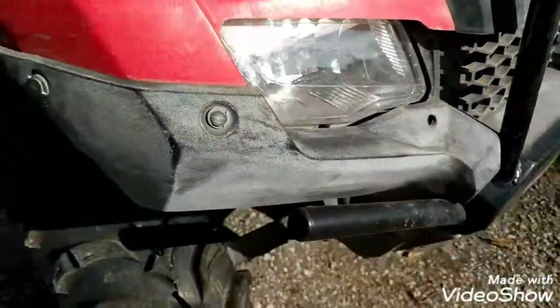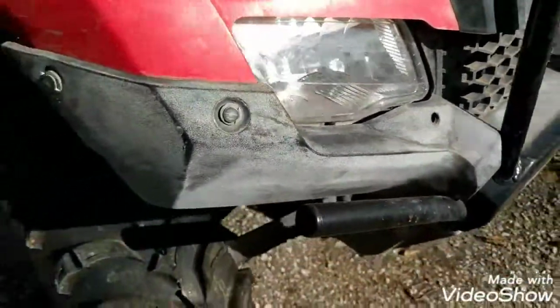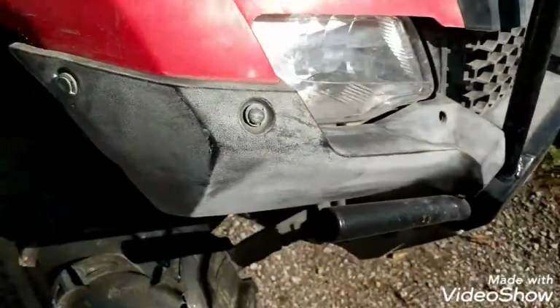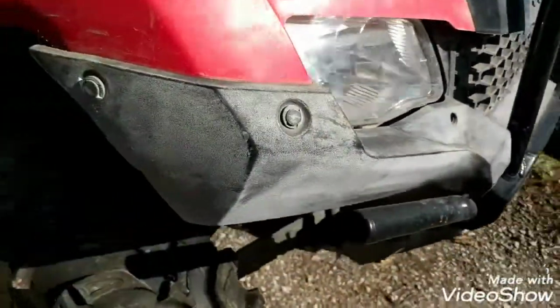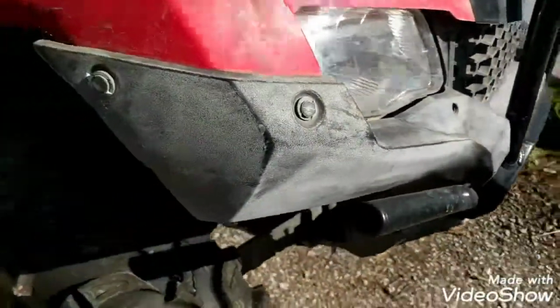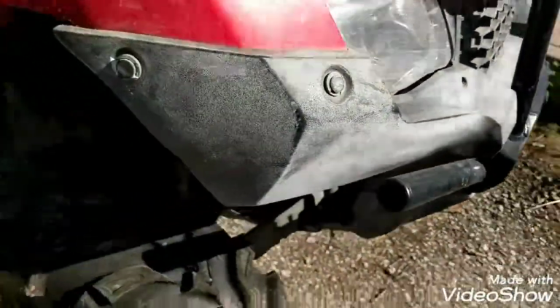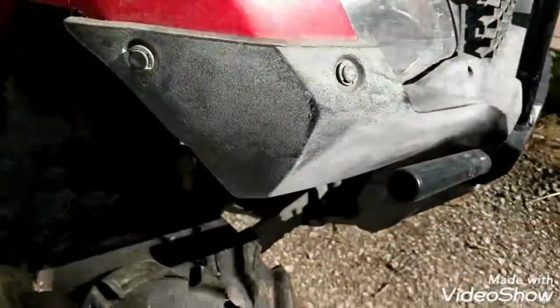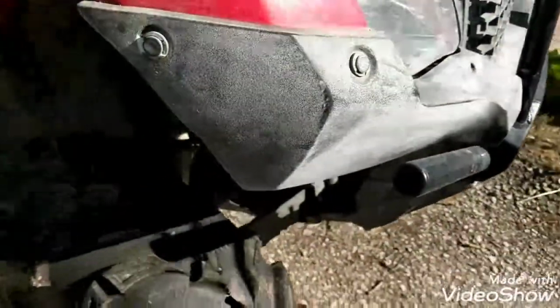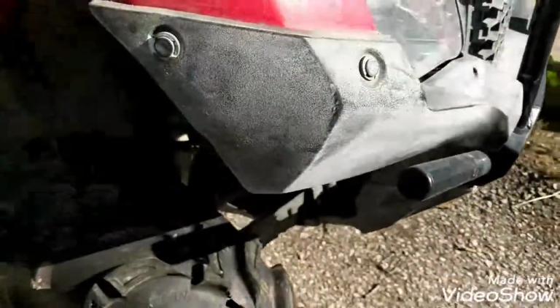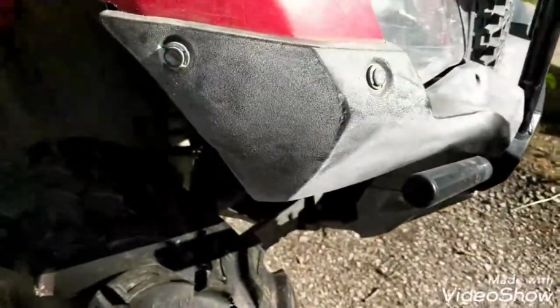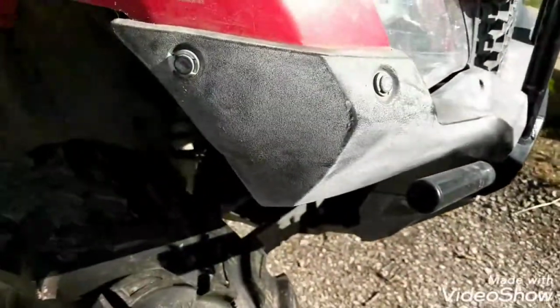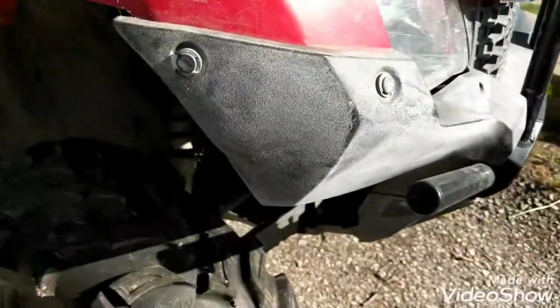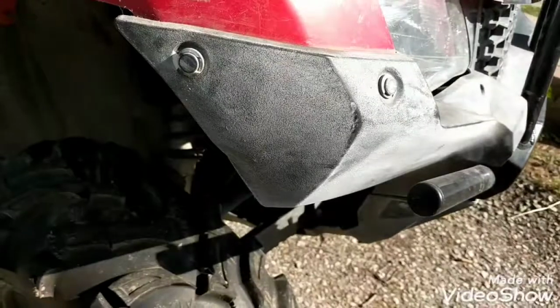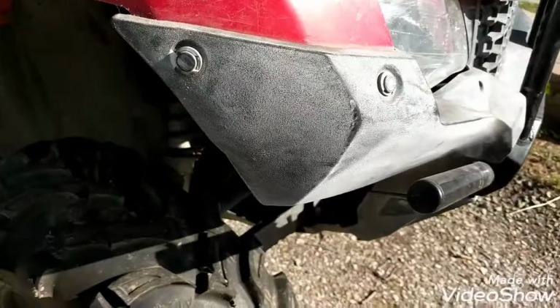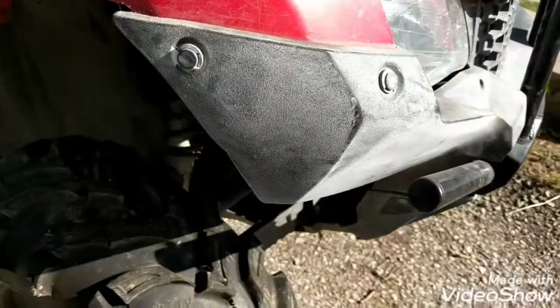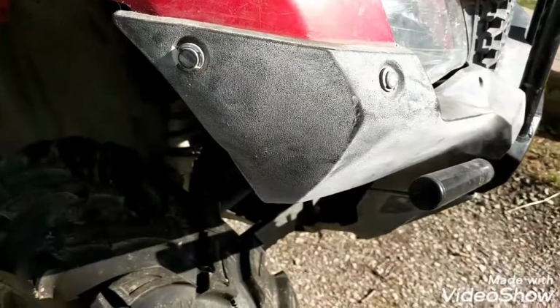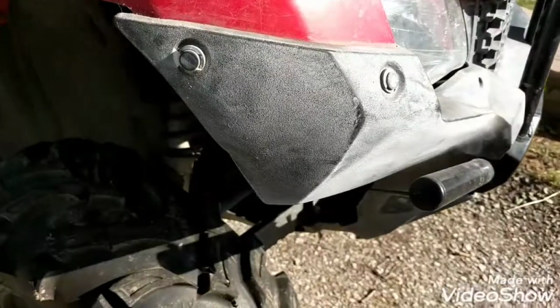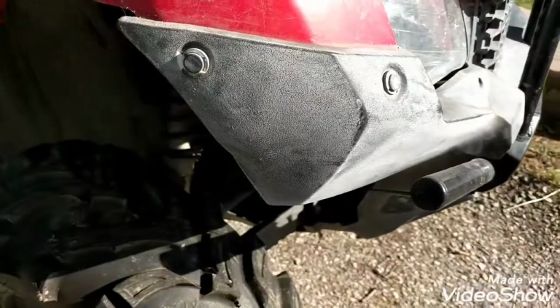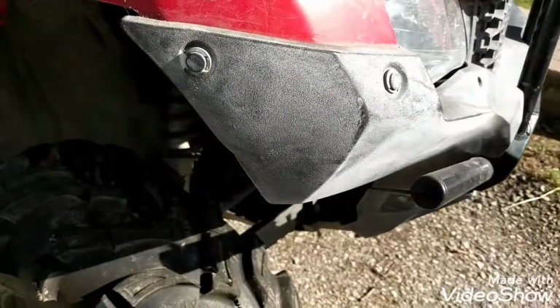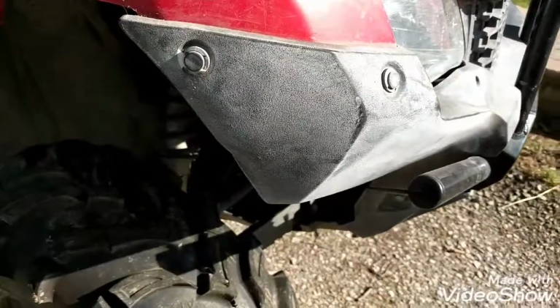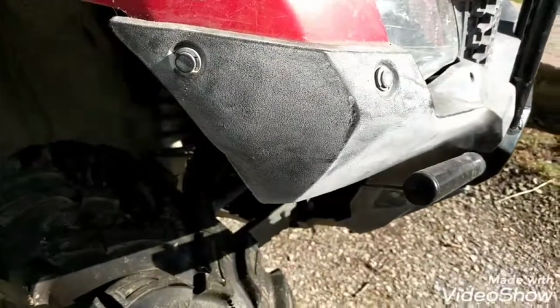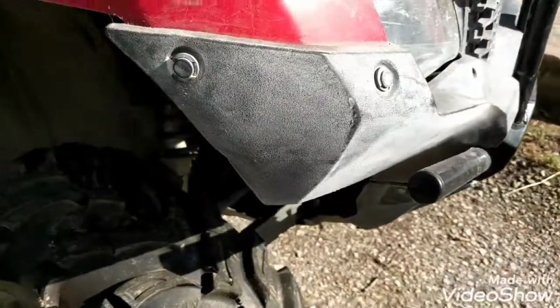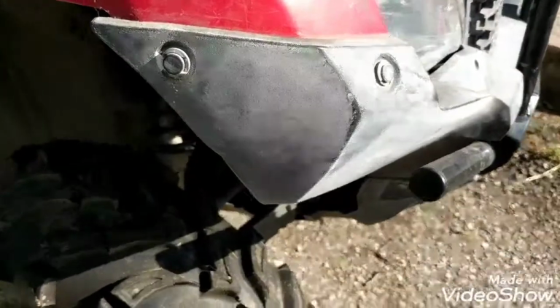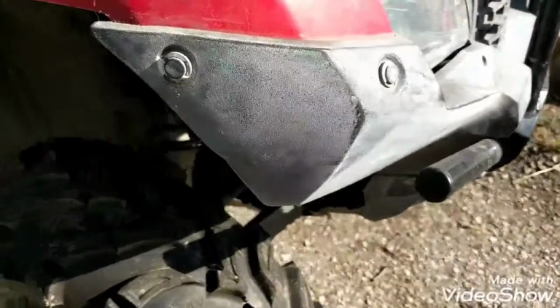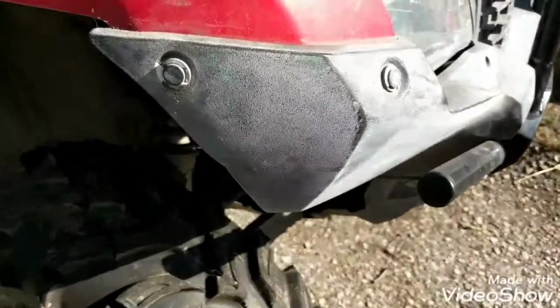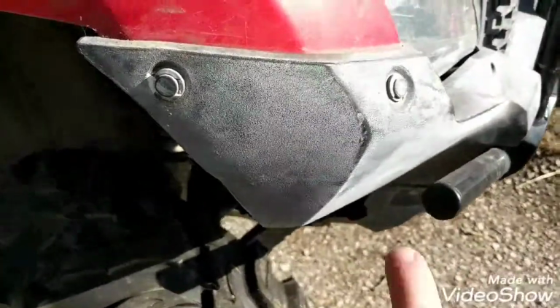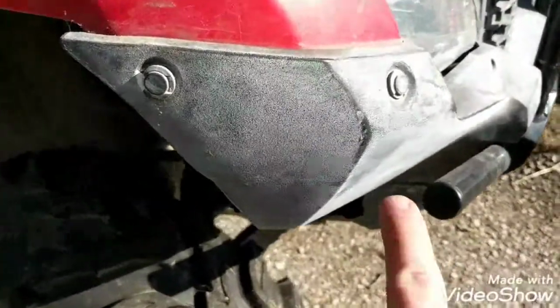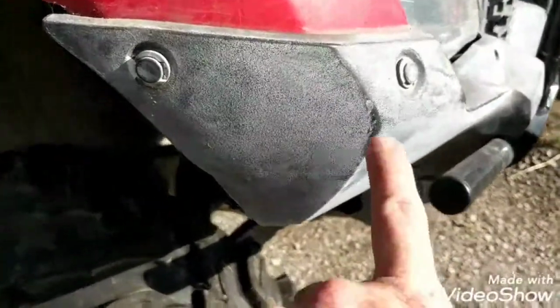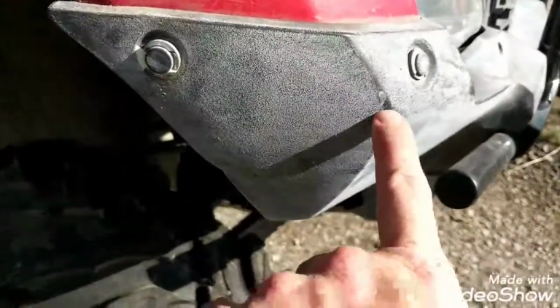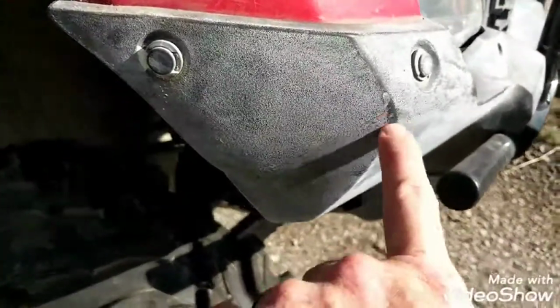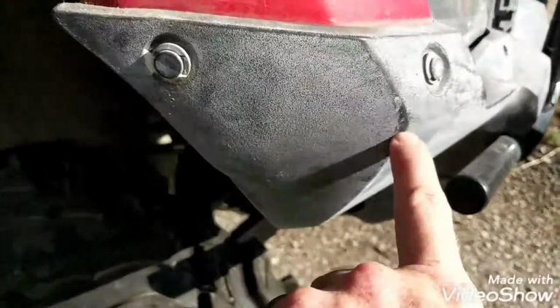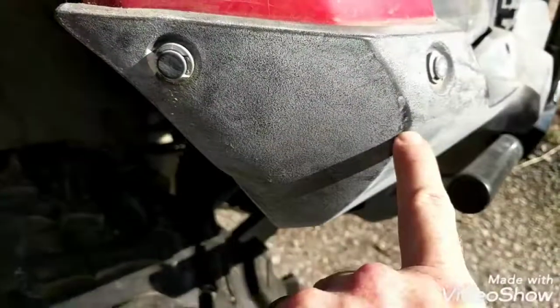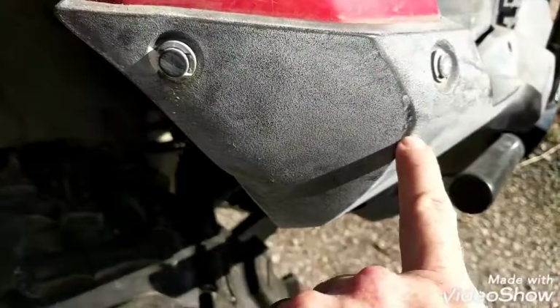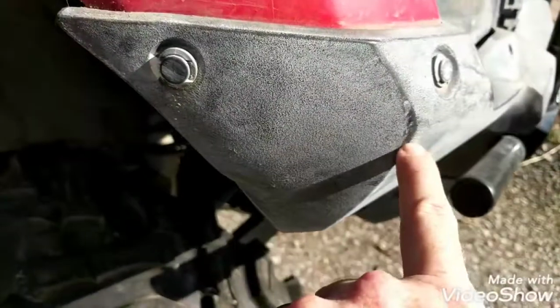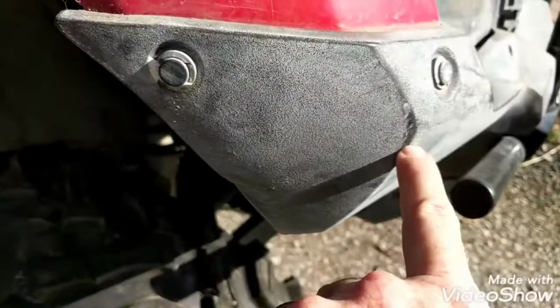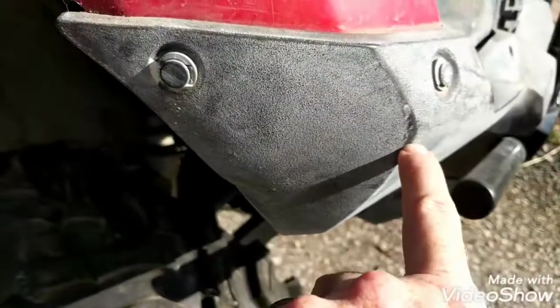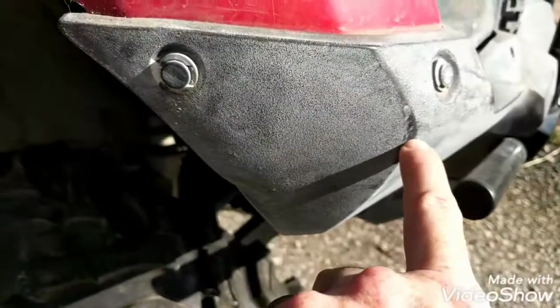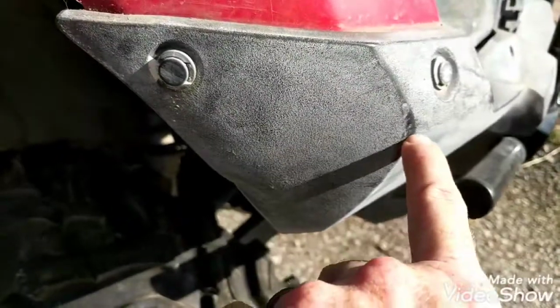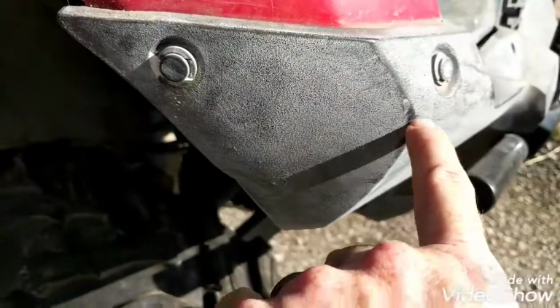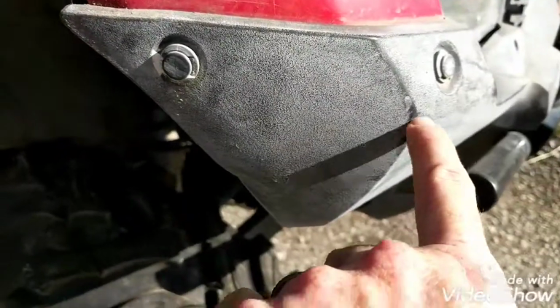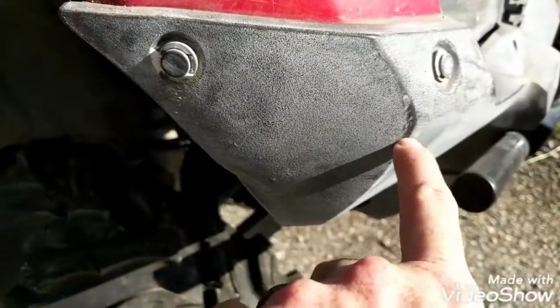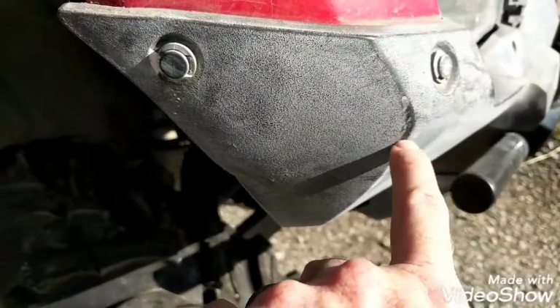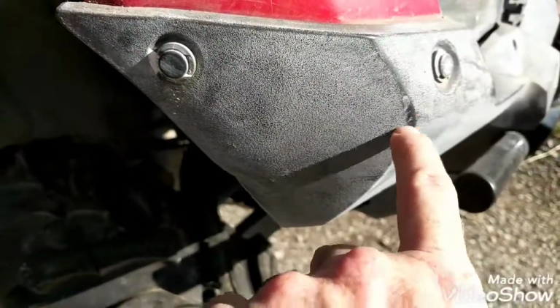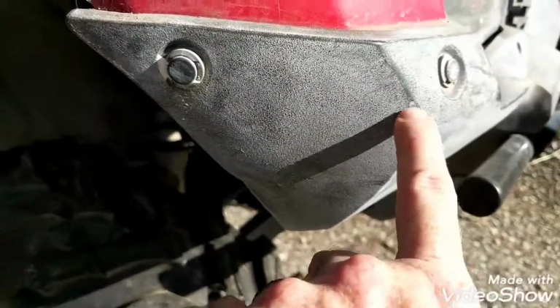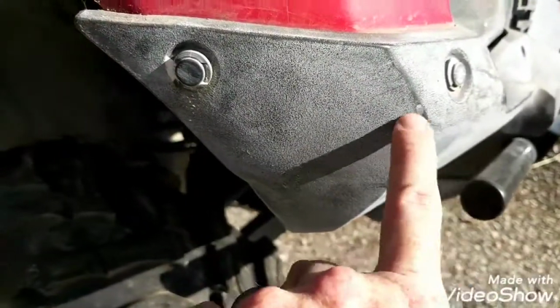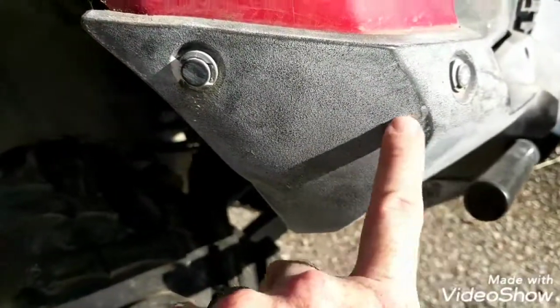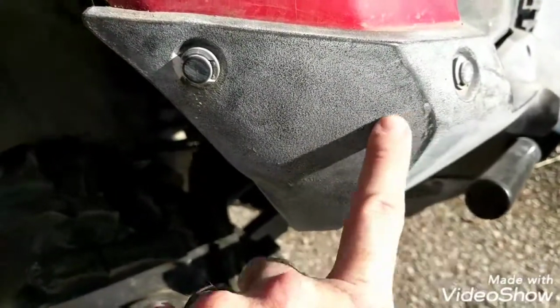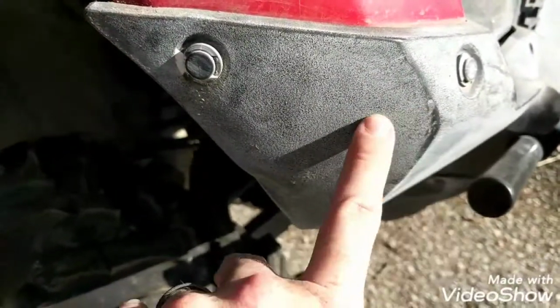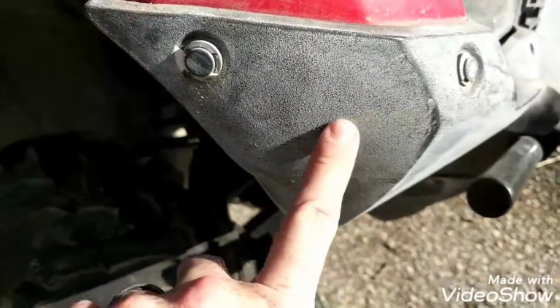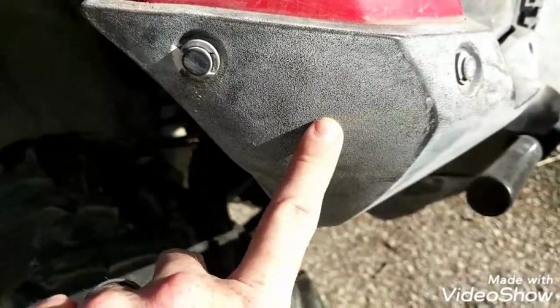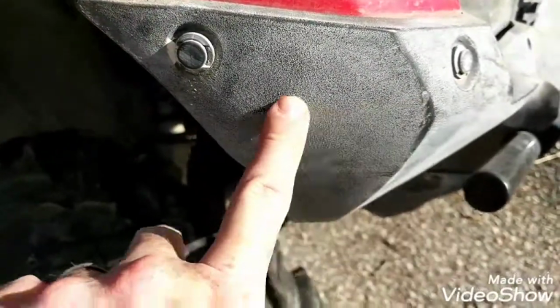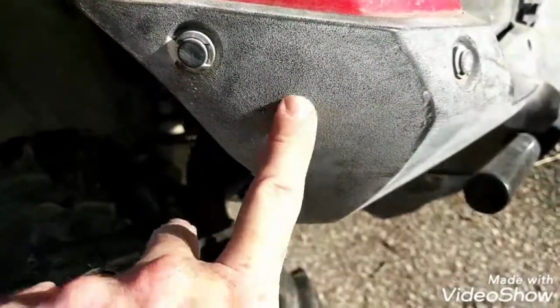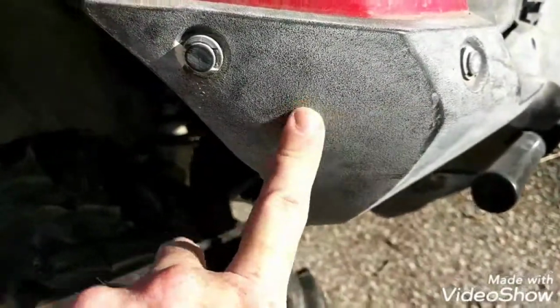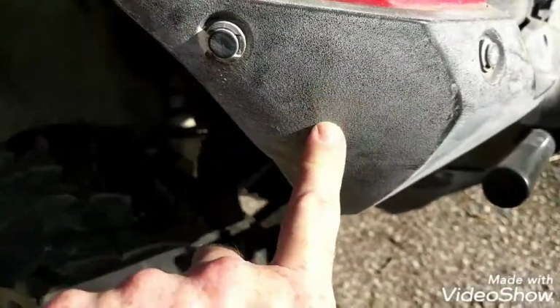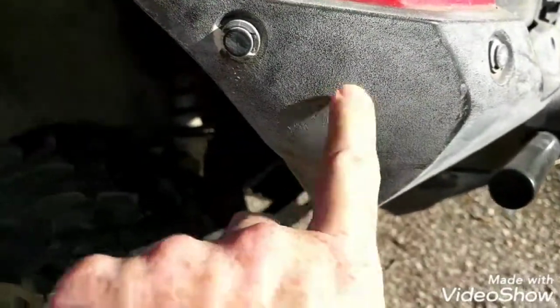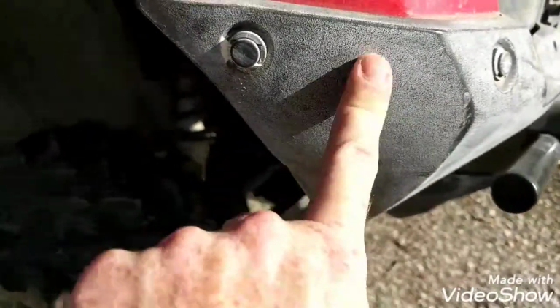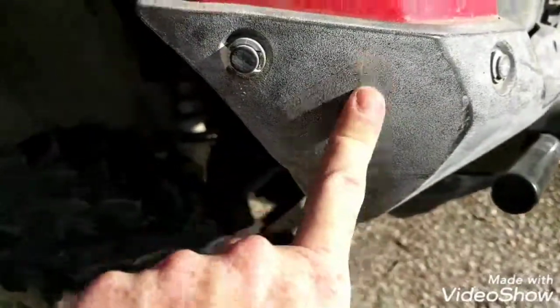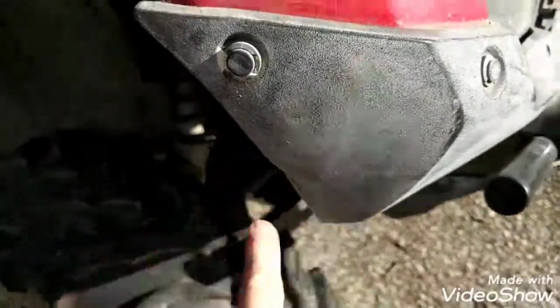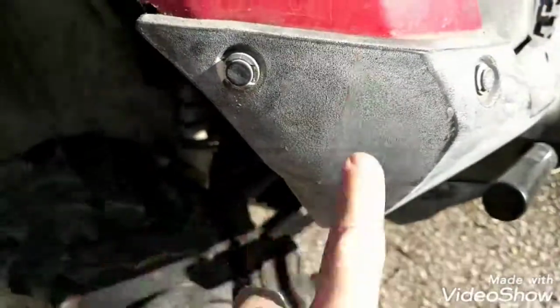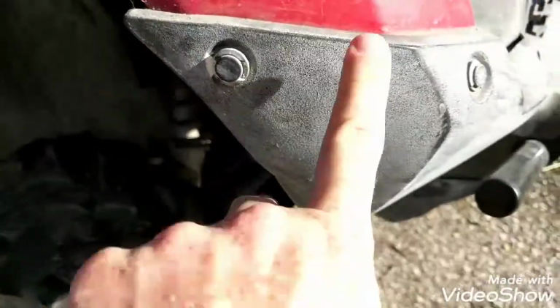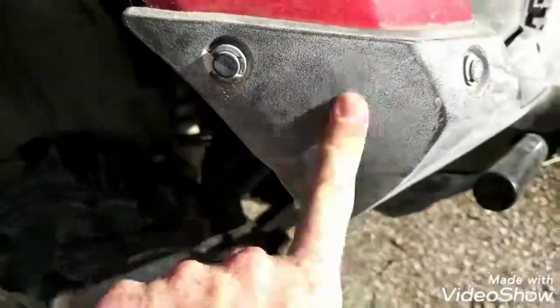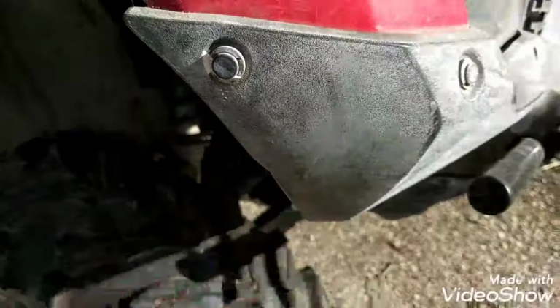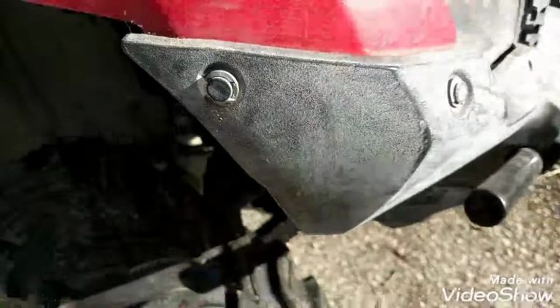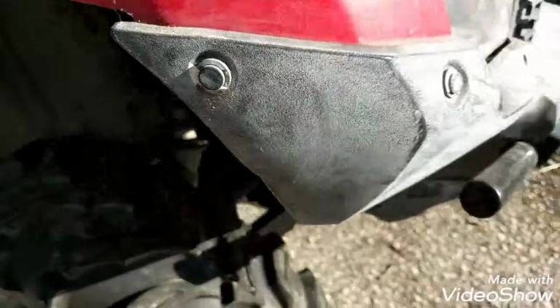My bike looks terrible after having used it. You can see where it's darker right there — that's what it's supposed to look like. This is what it actually looks like.